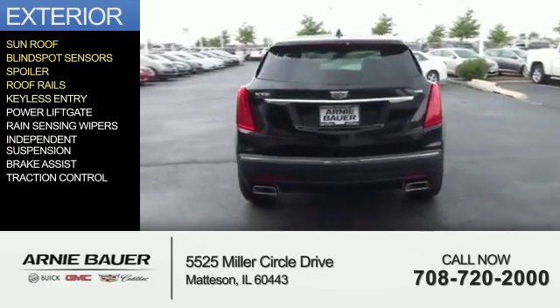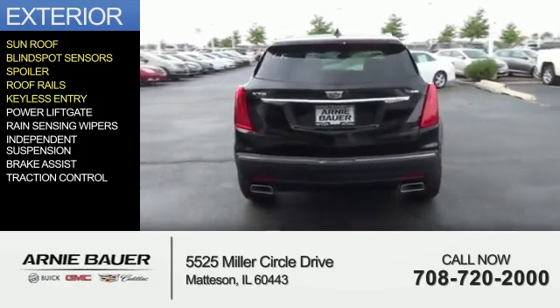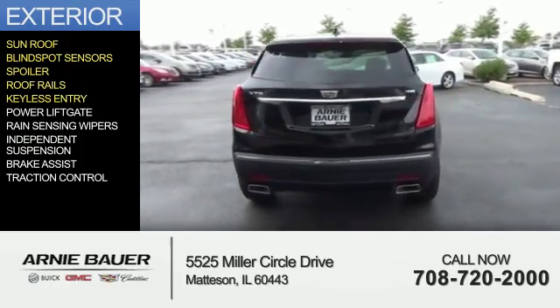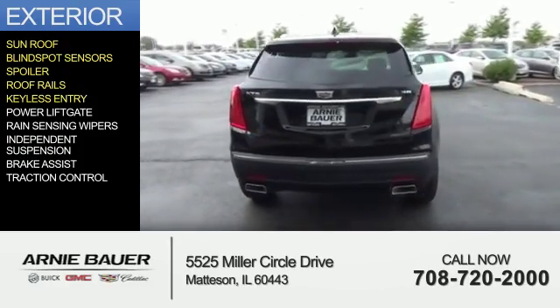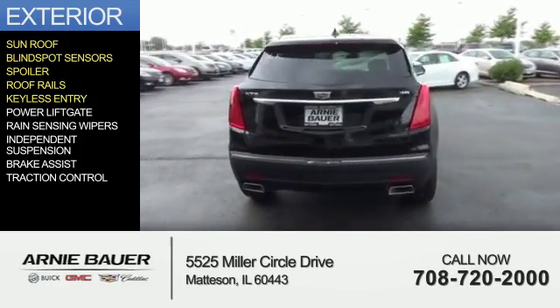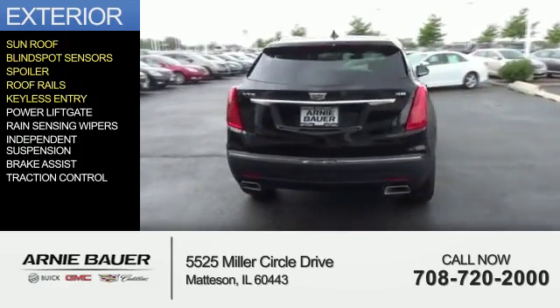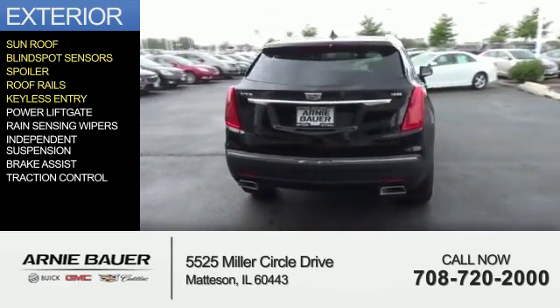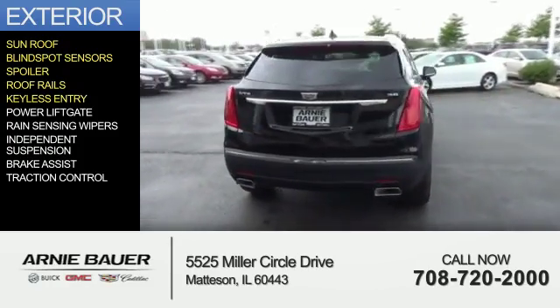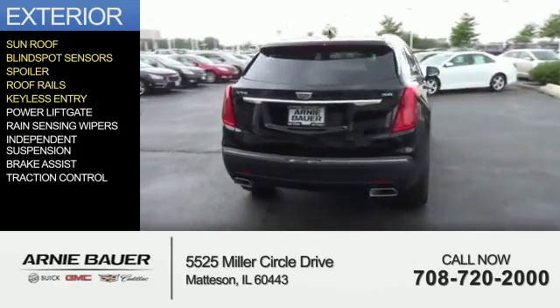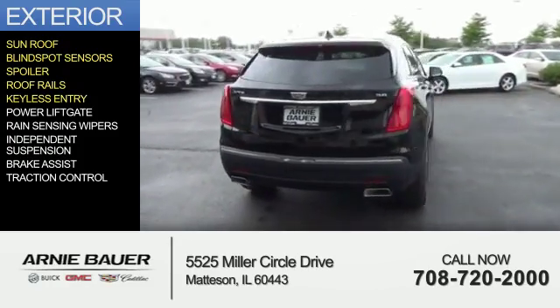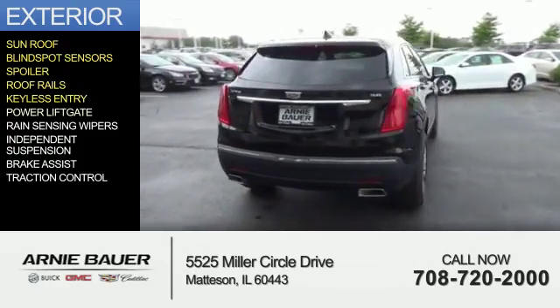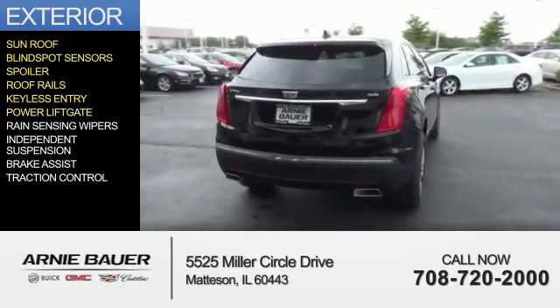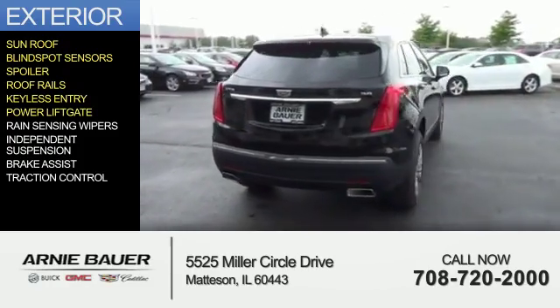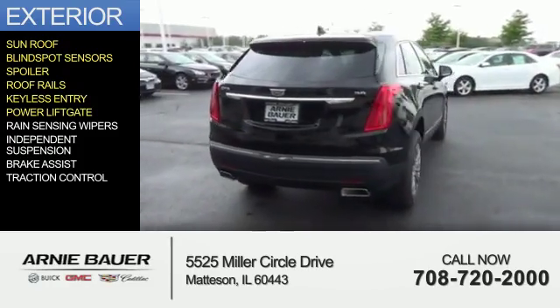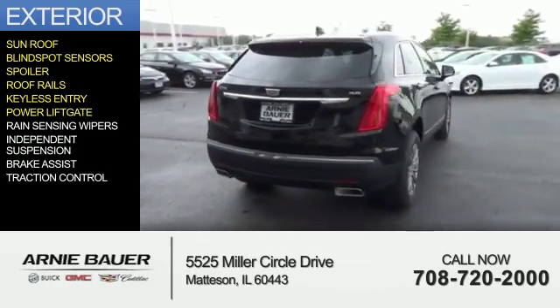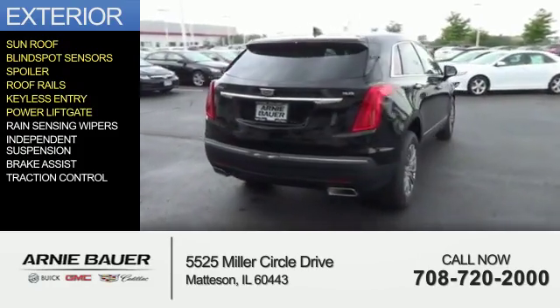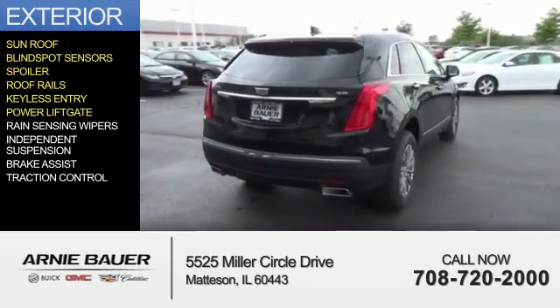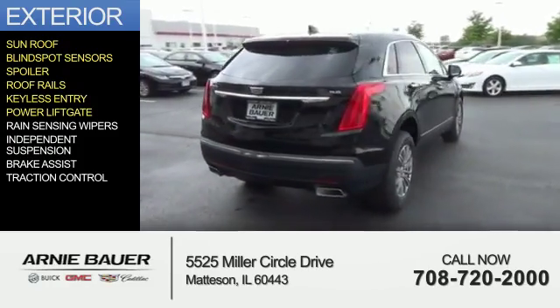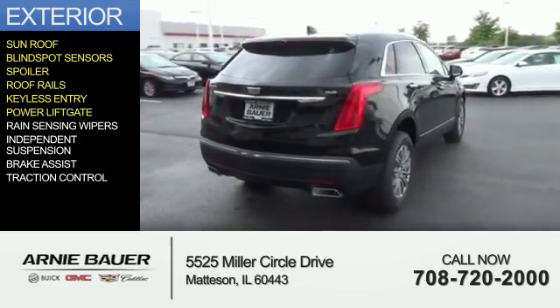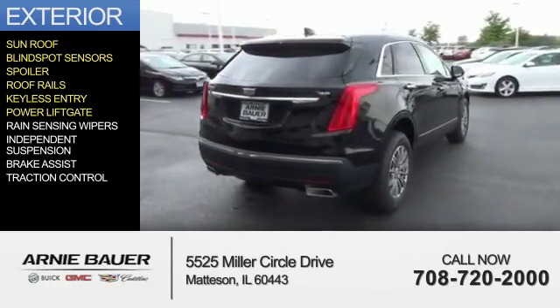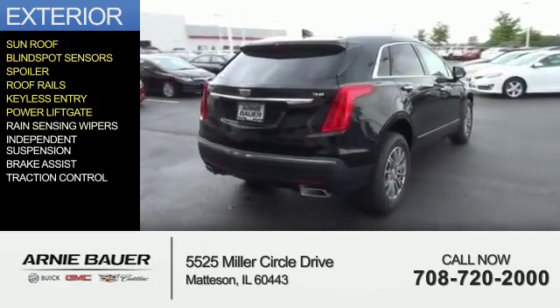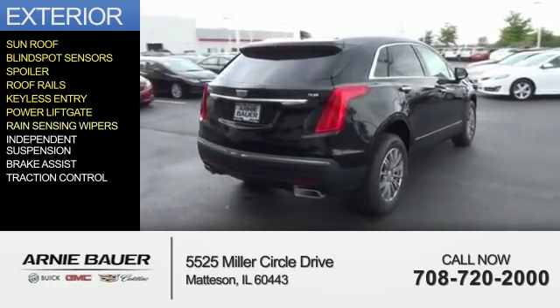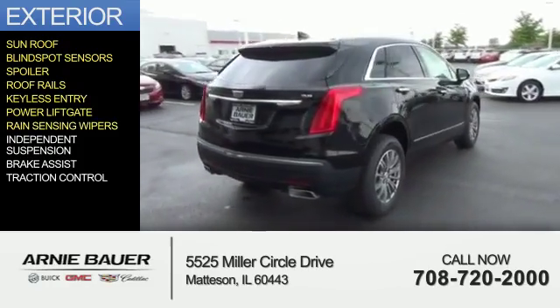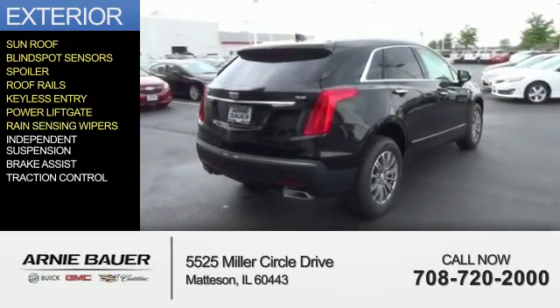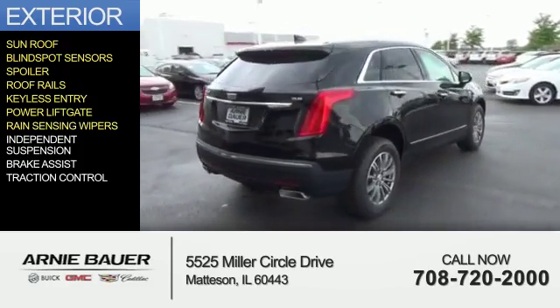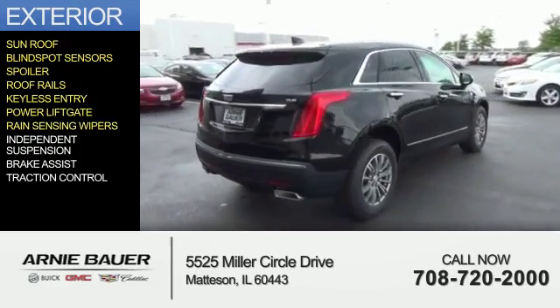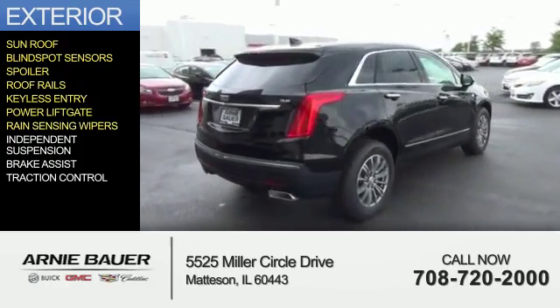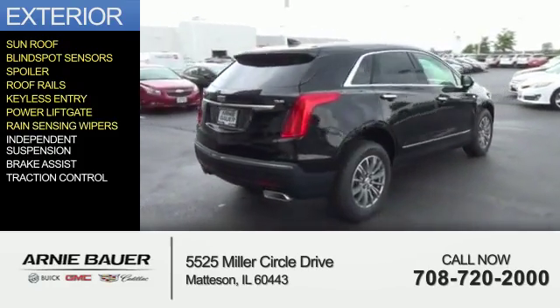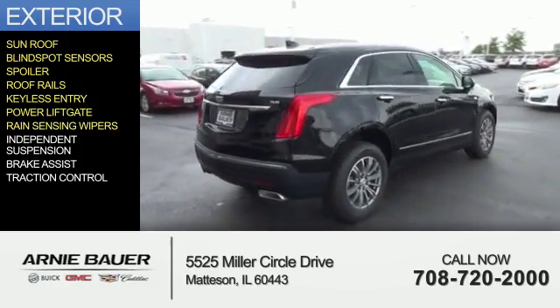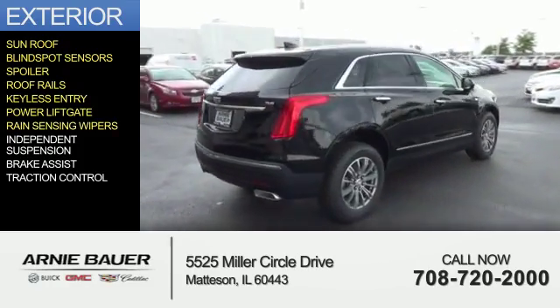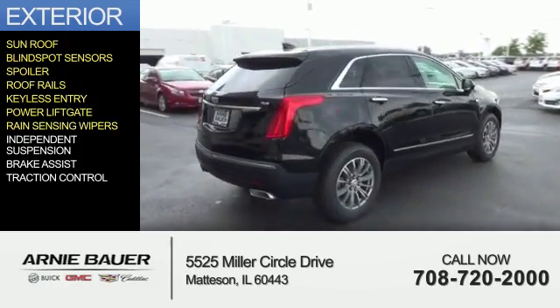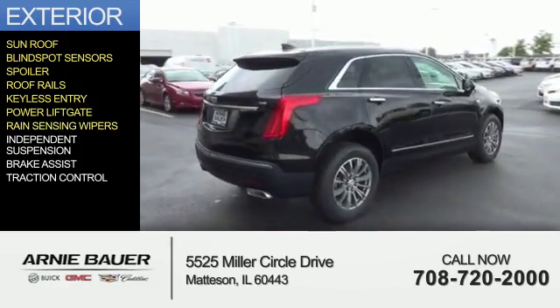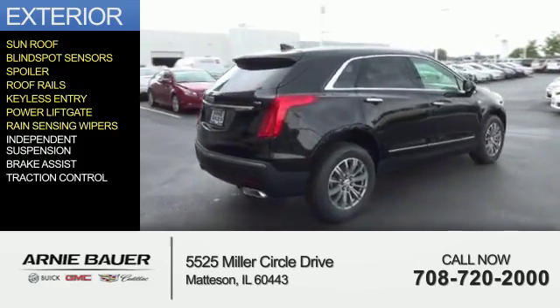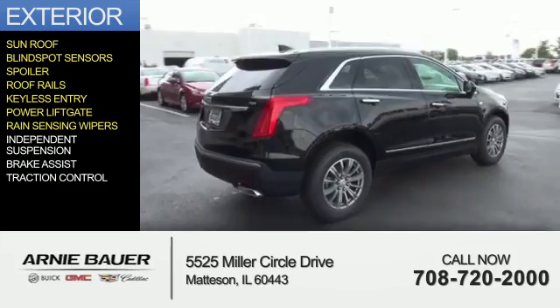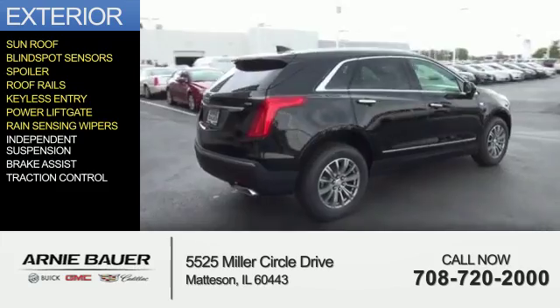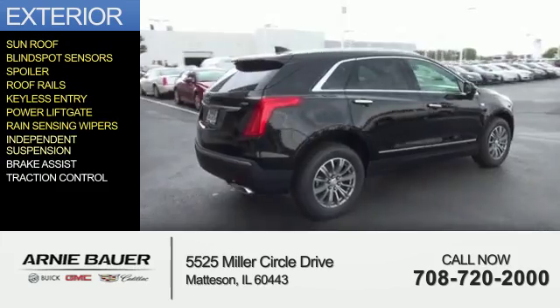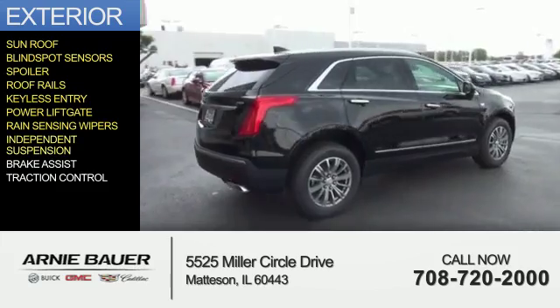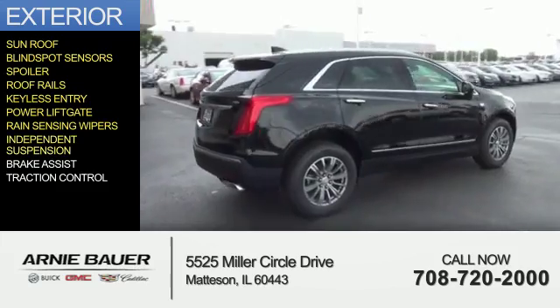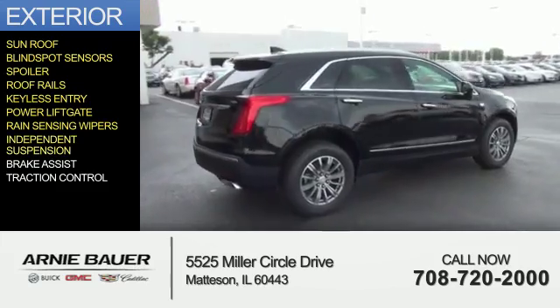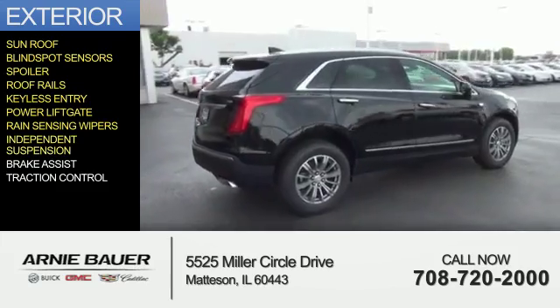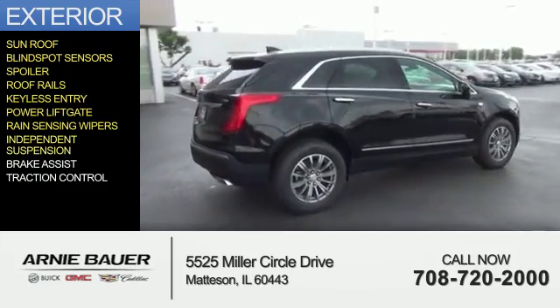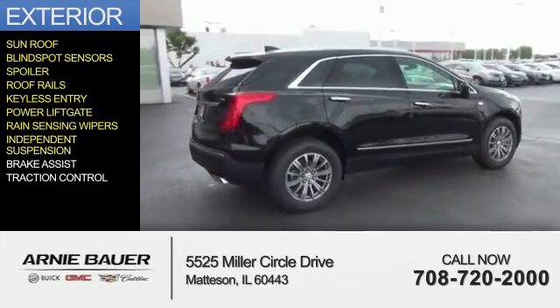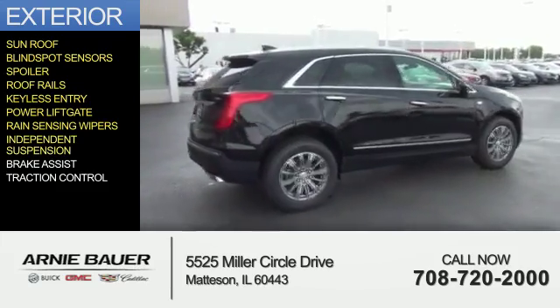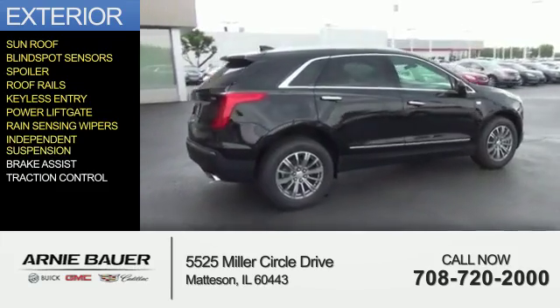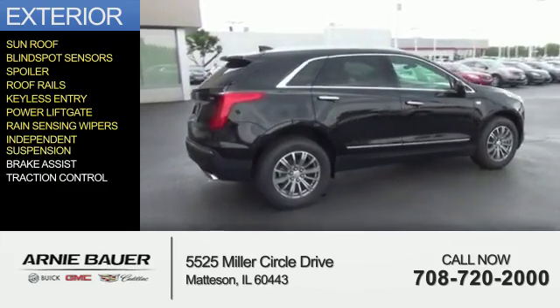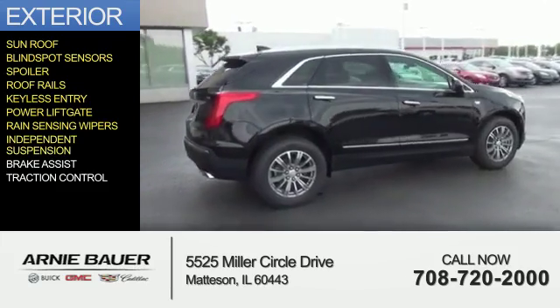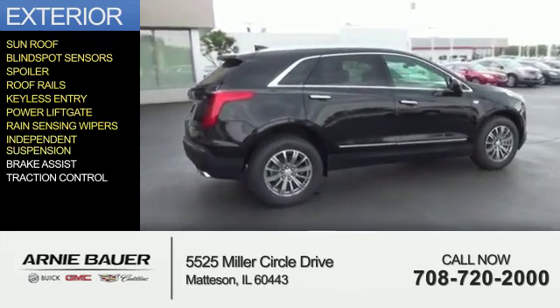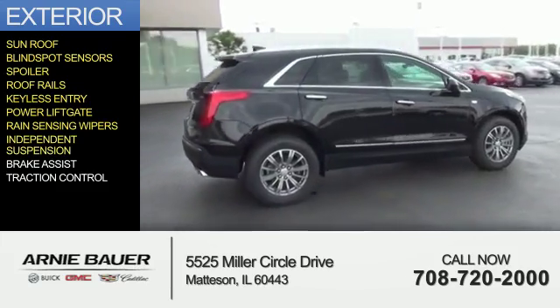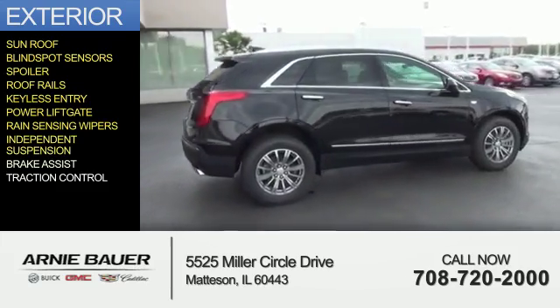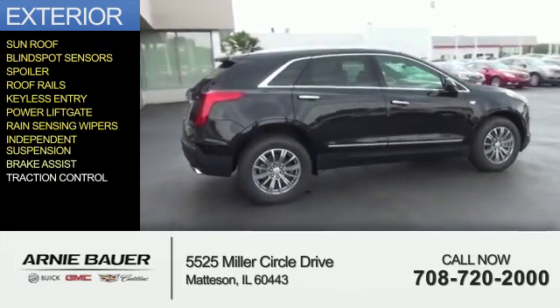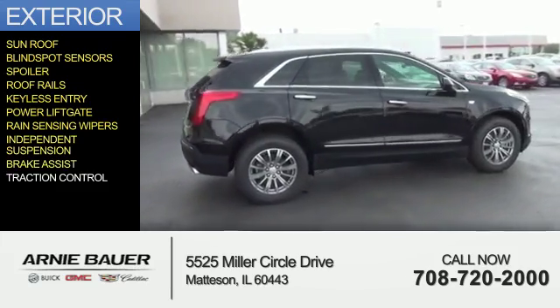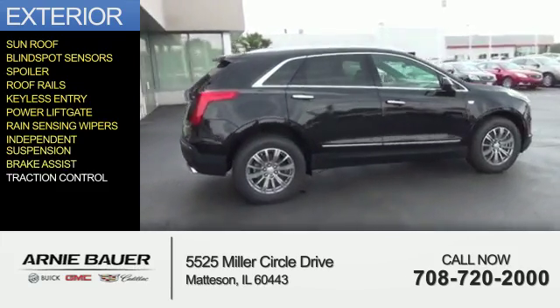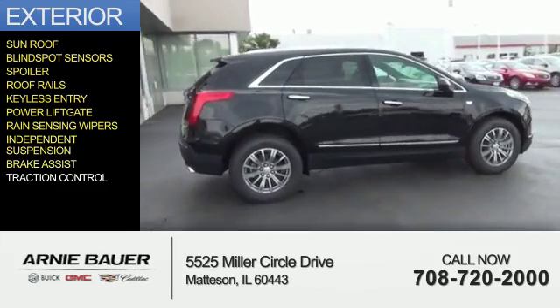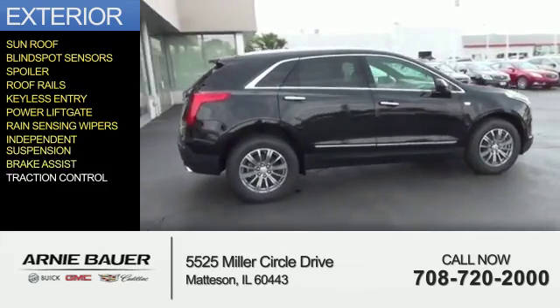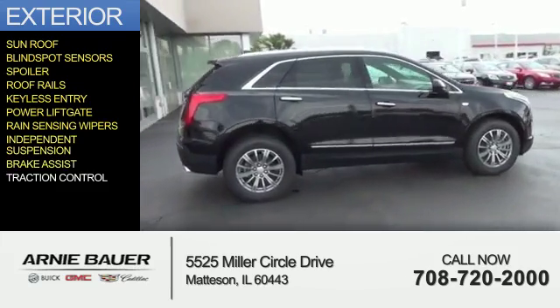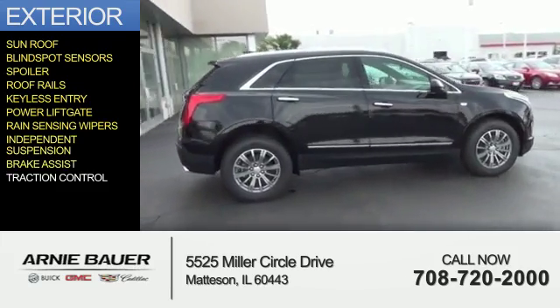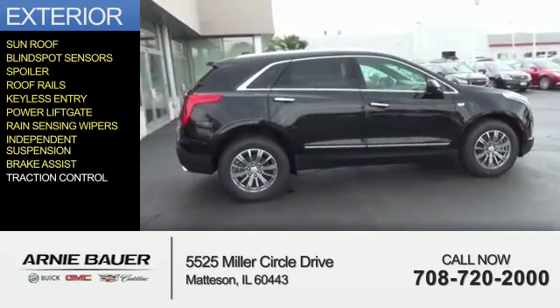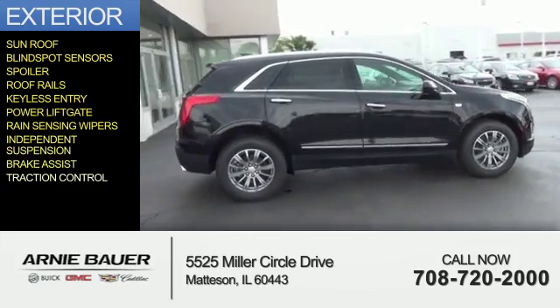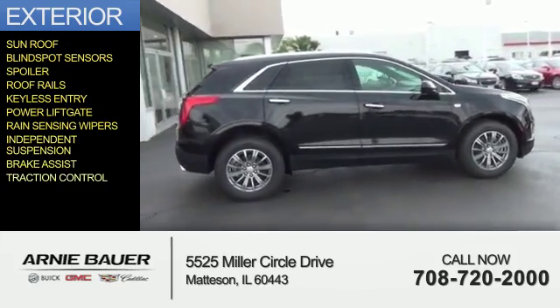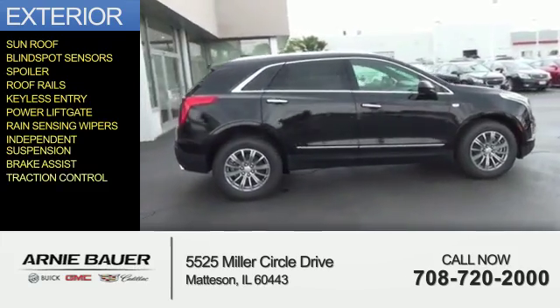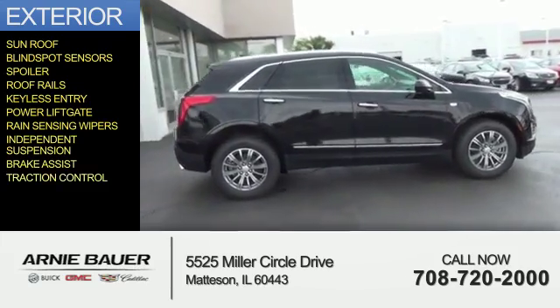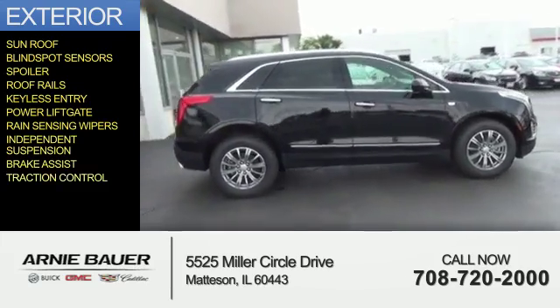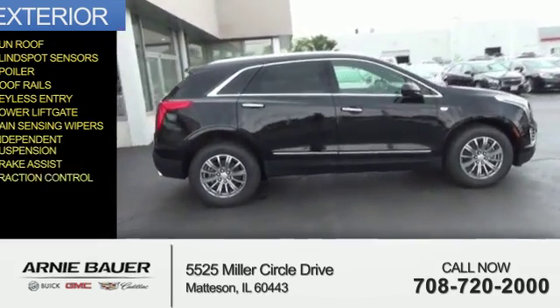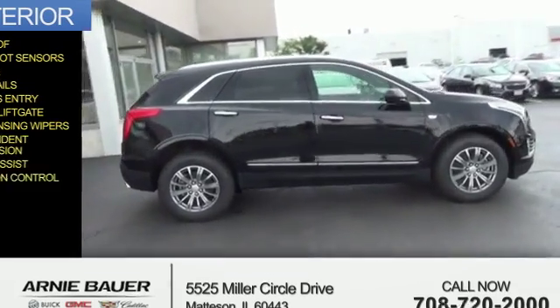Additional features include keyless entry, power lift gate, rain-sensing wipers, independent suspension, brake assist, and traction control.